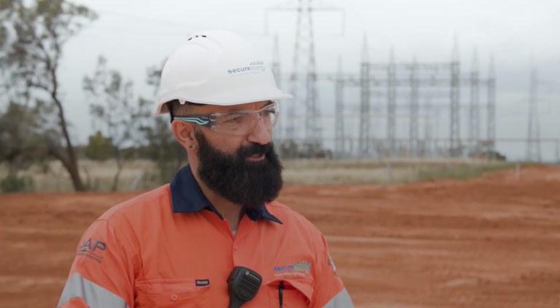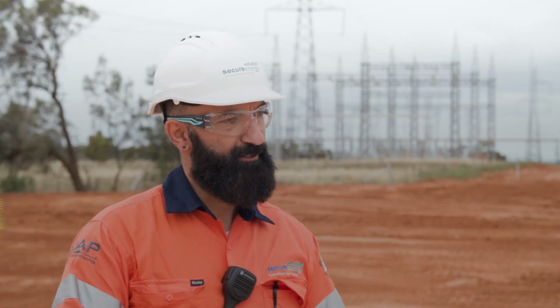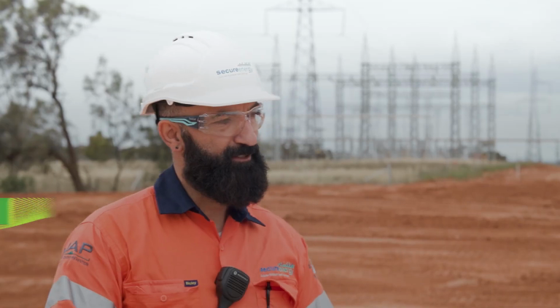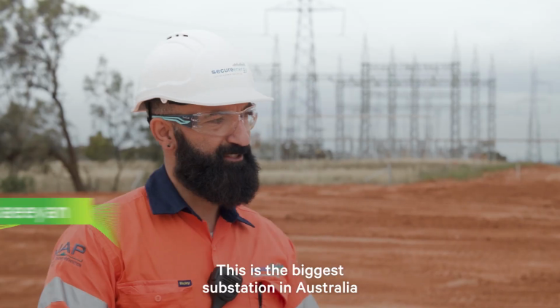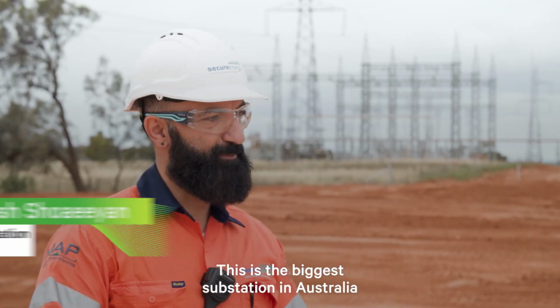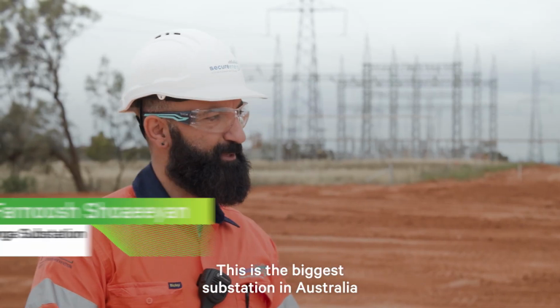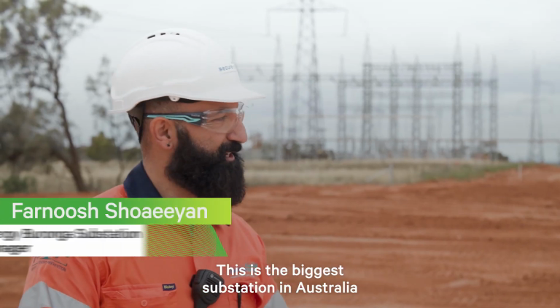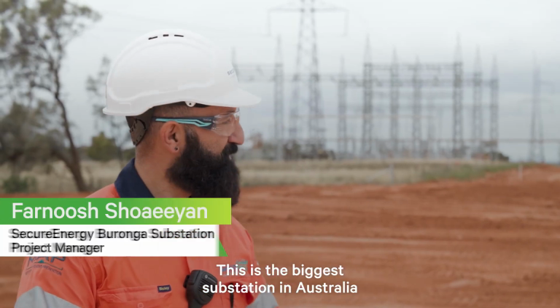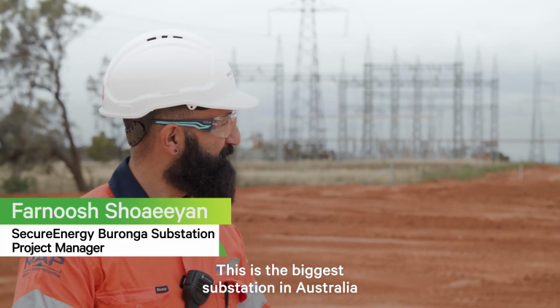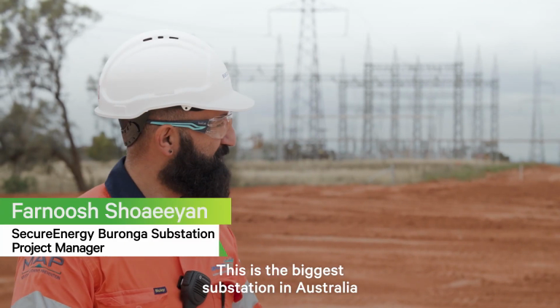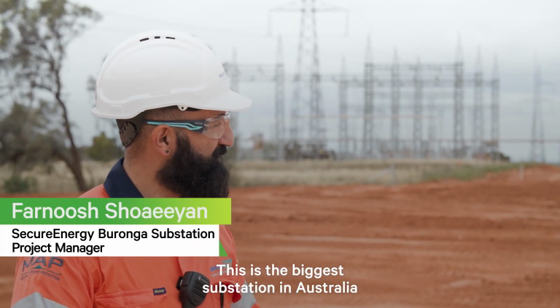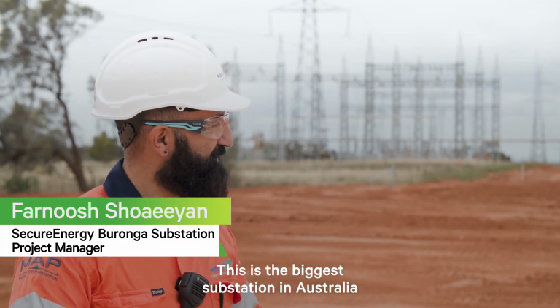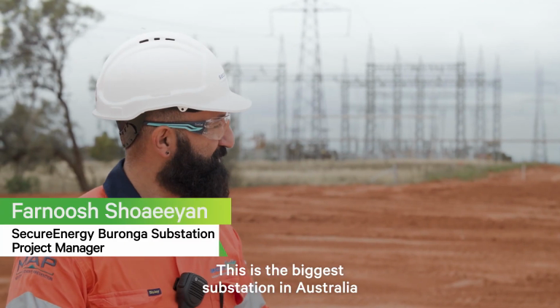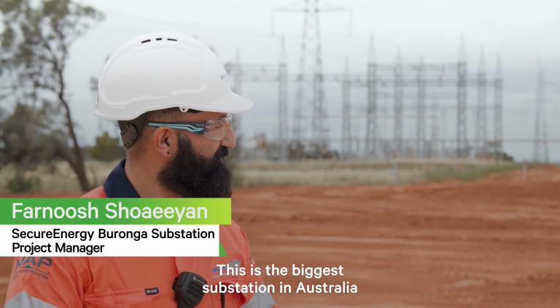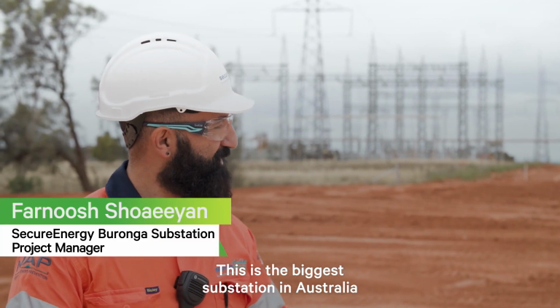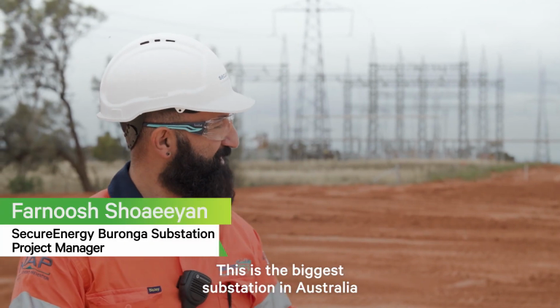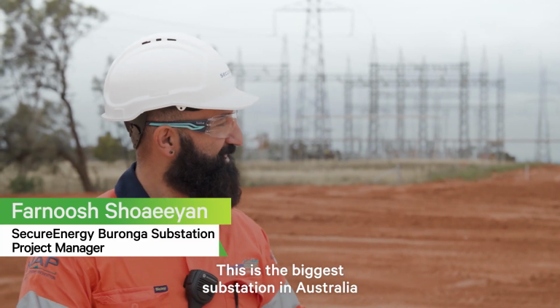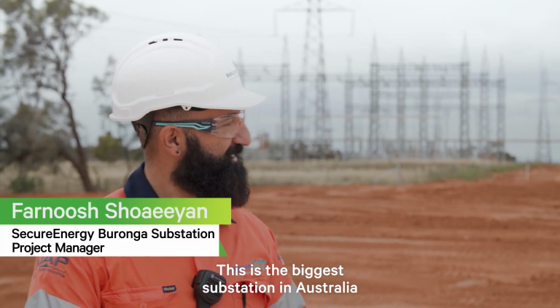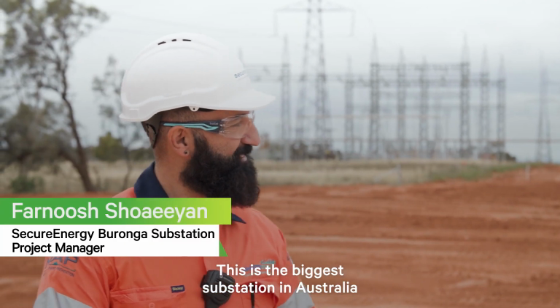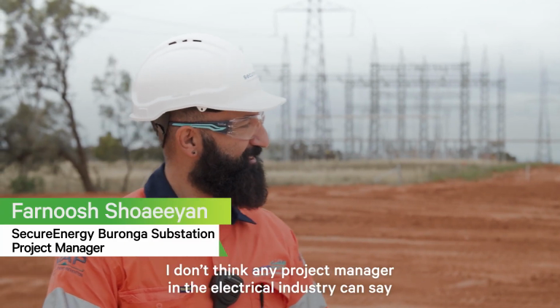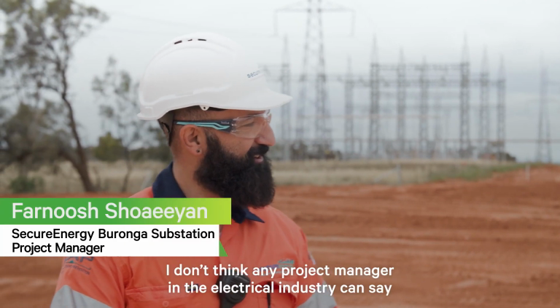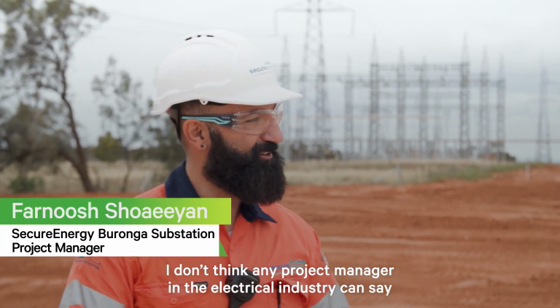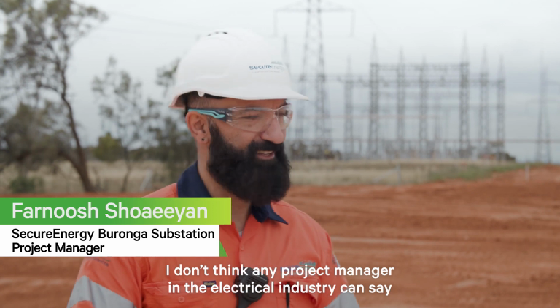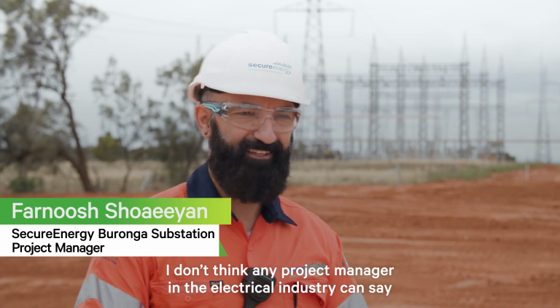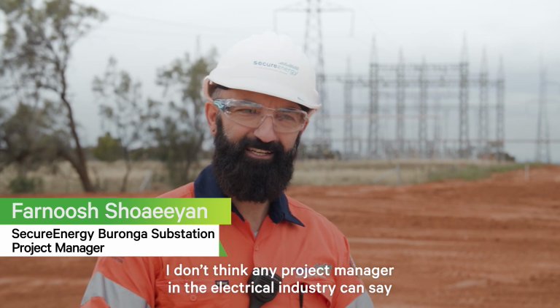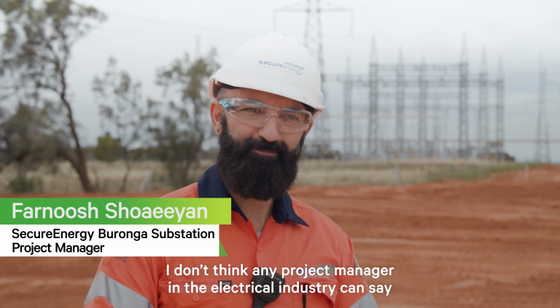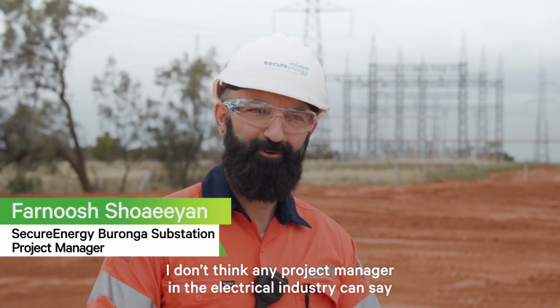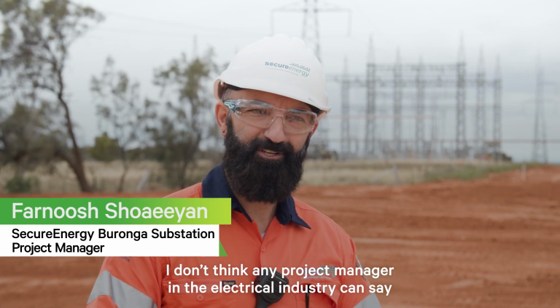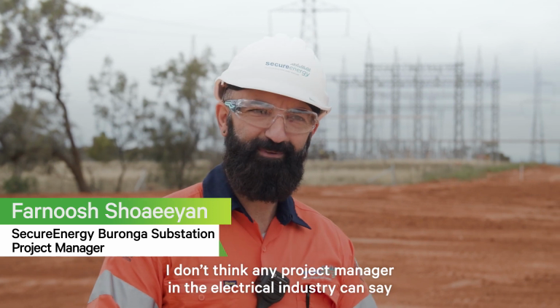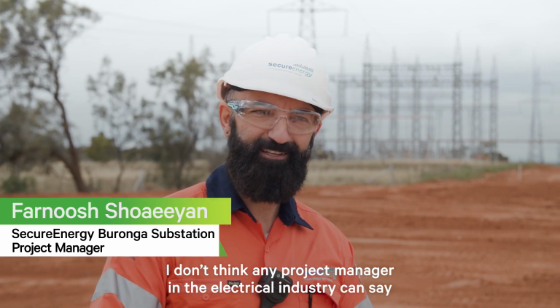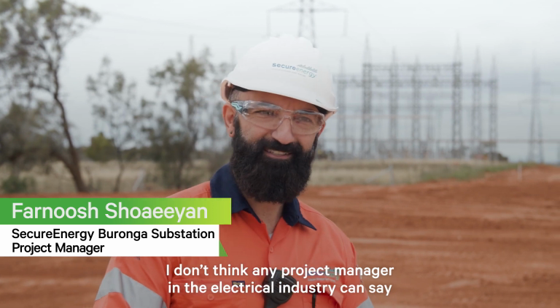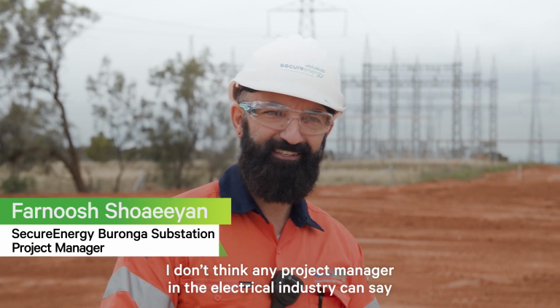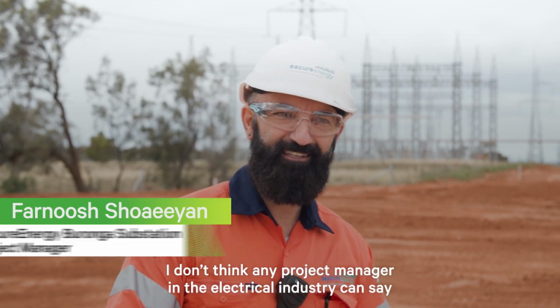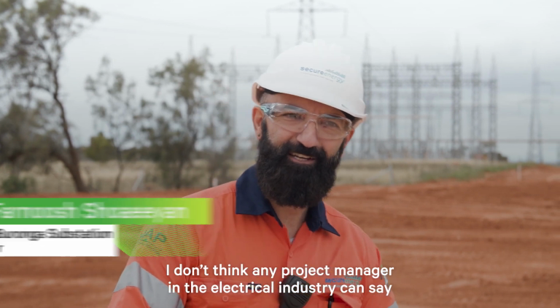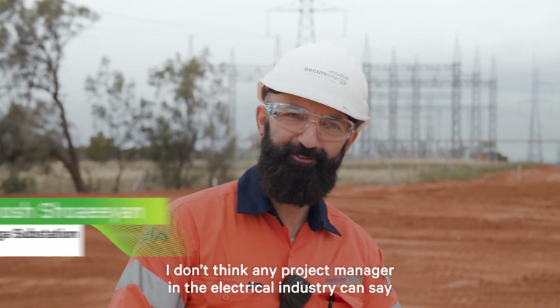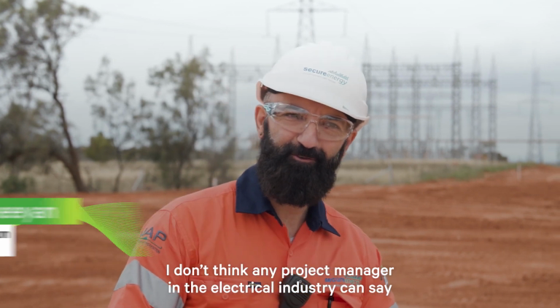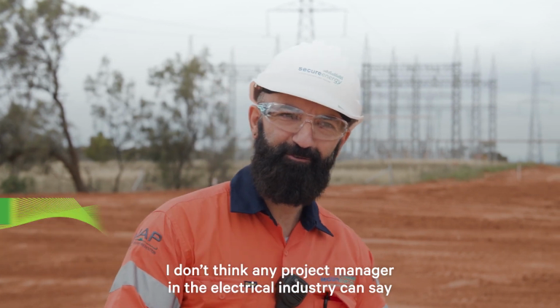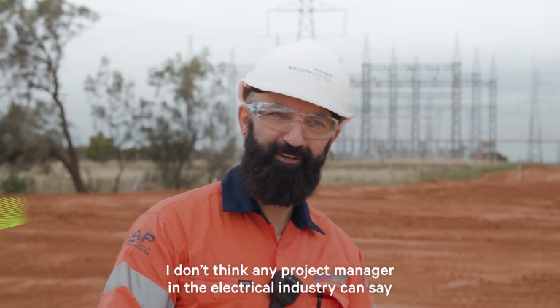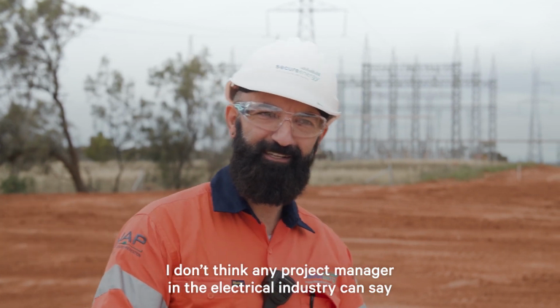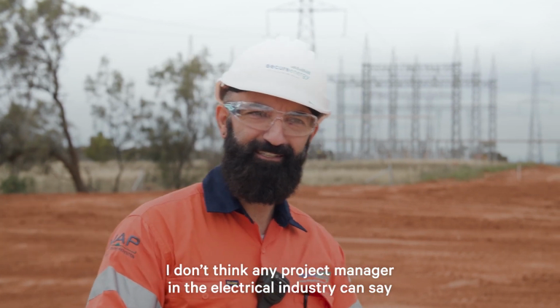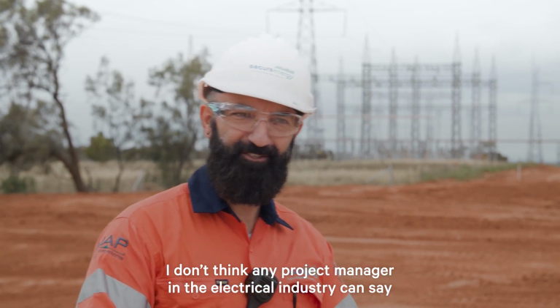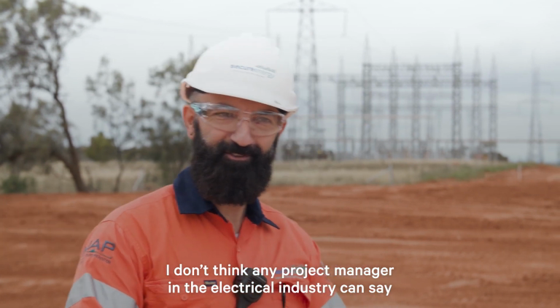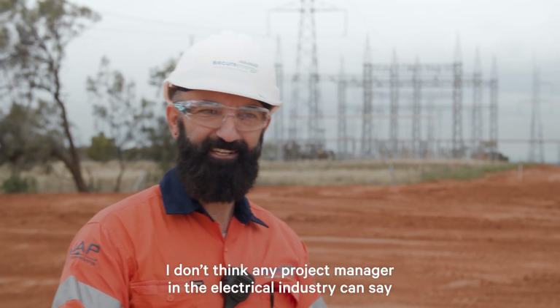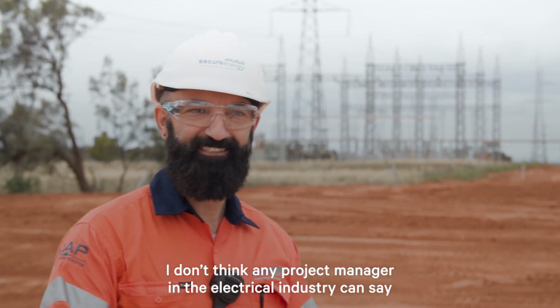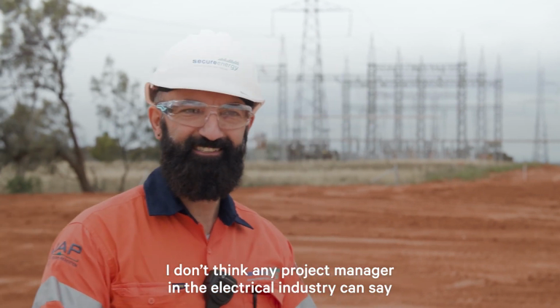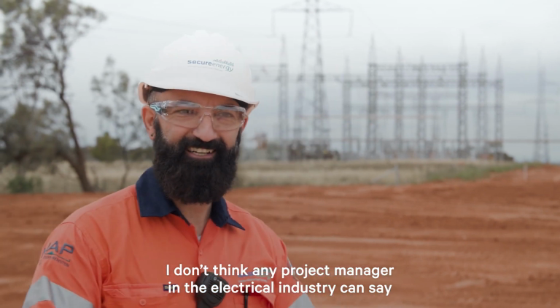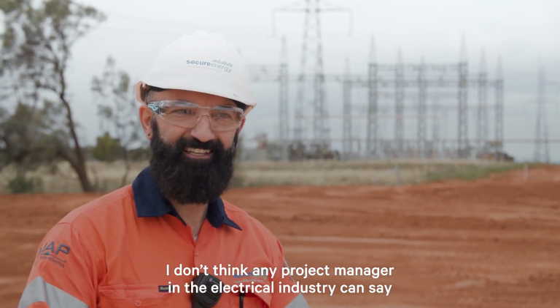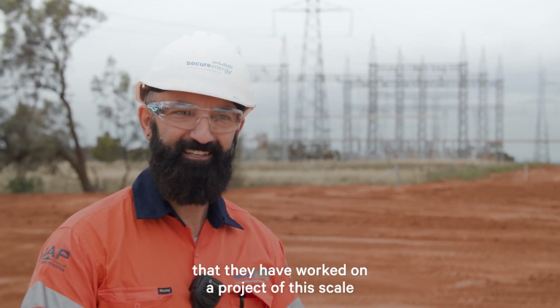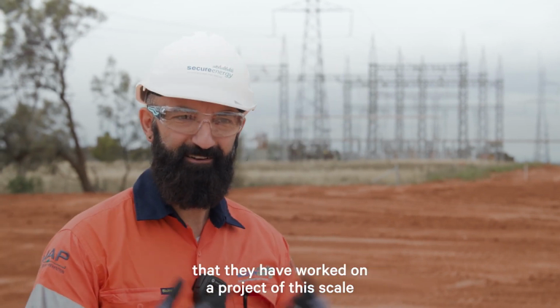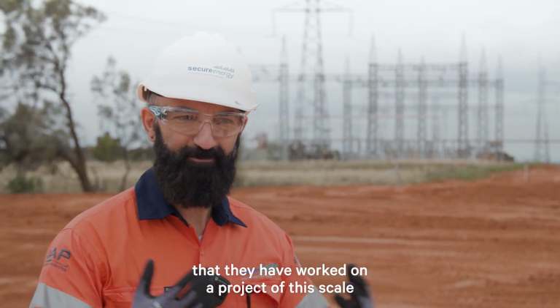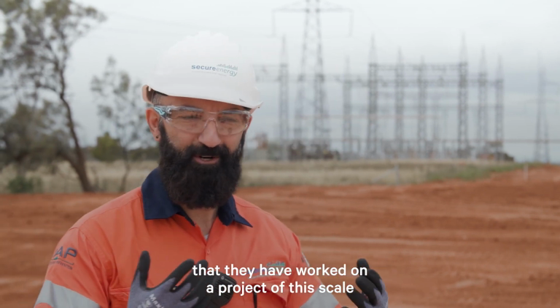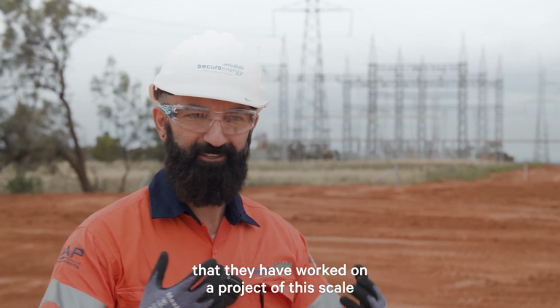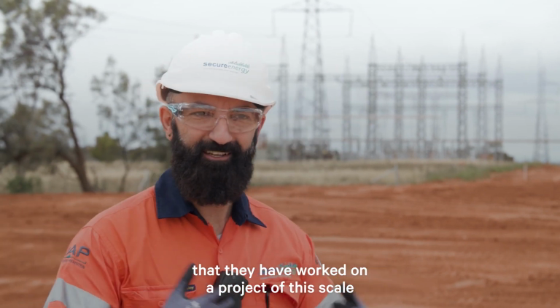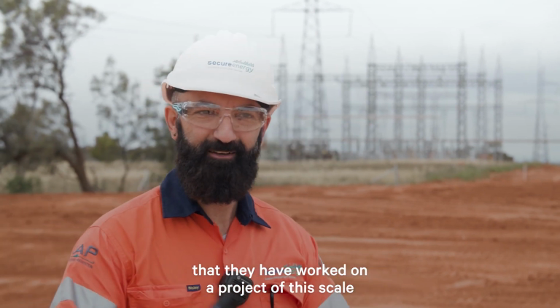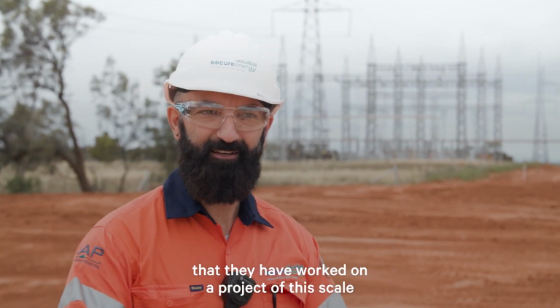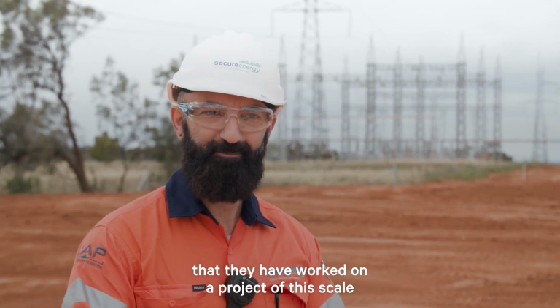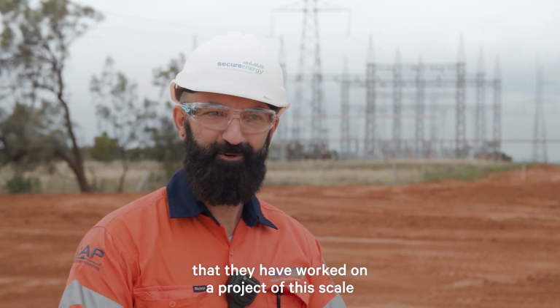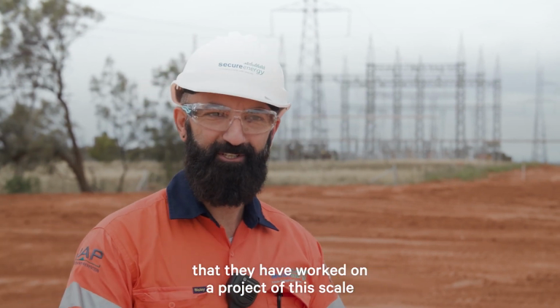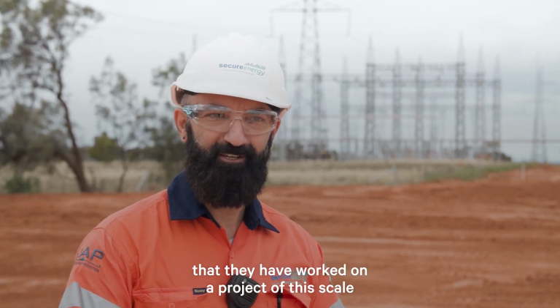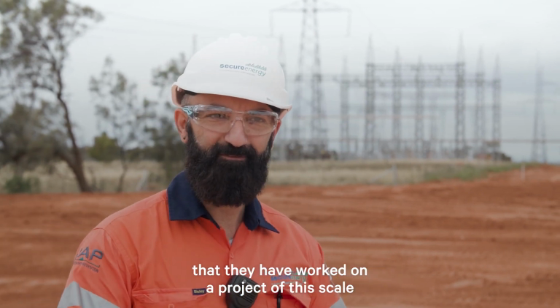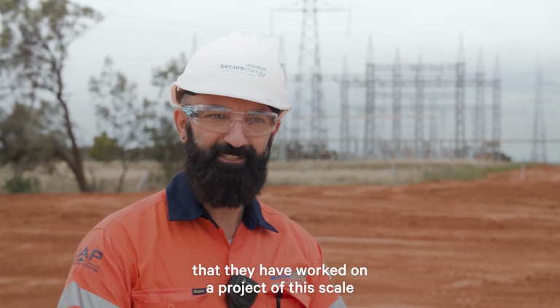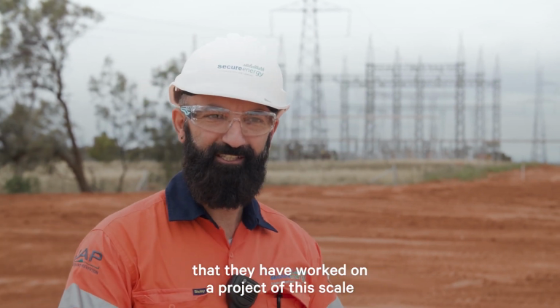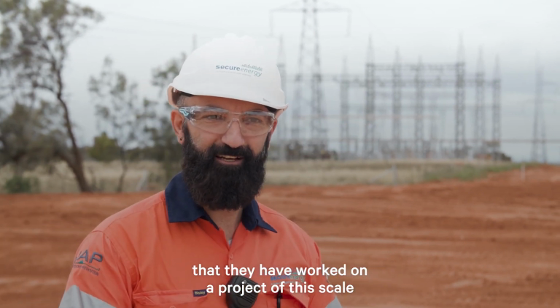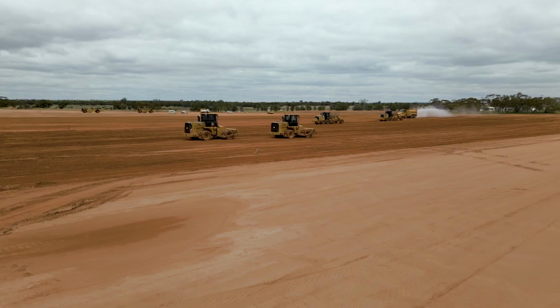This is the biggest substation in Australia. I don't think any project manager in the electrical industry can say that they have worked on a project of this scale.